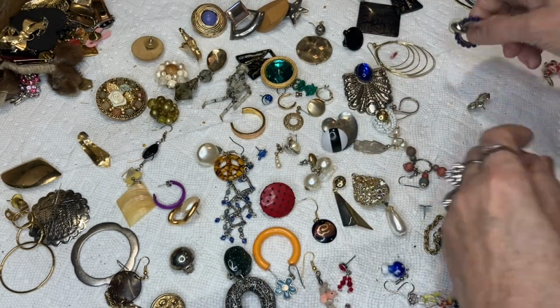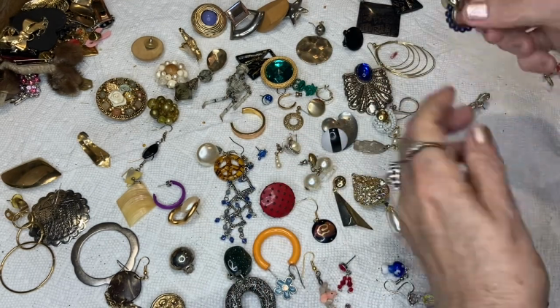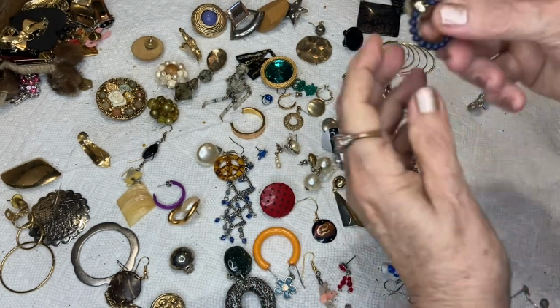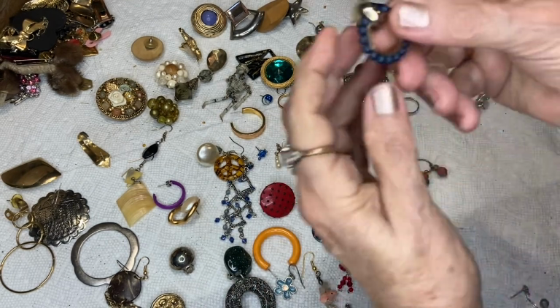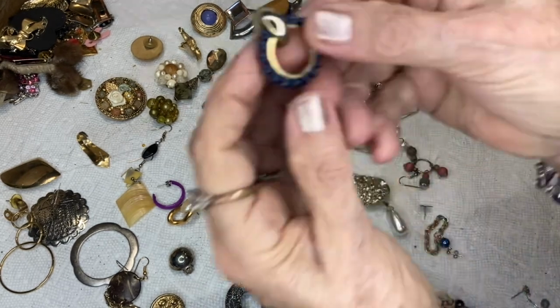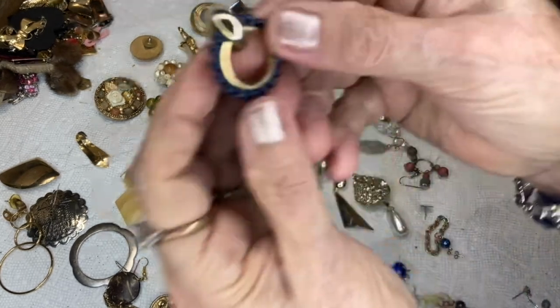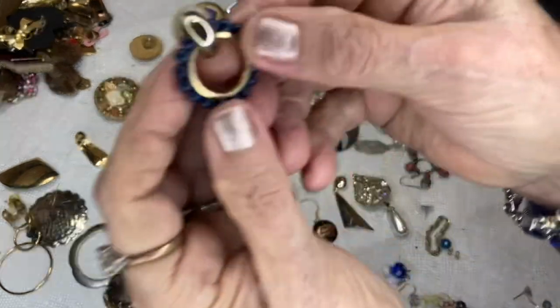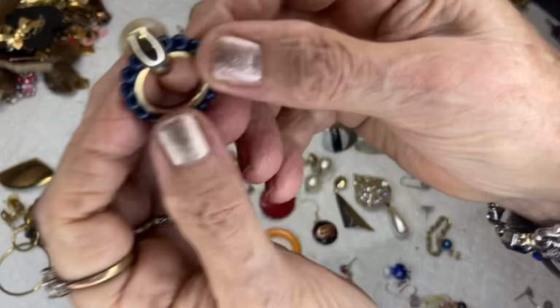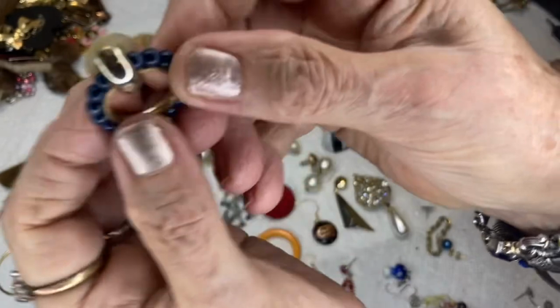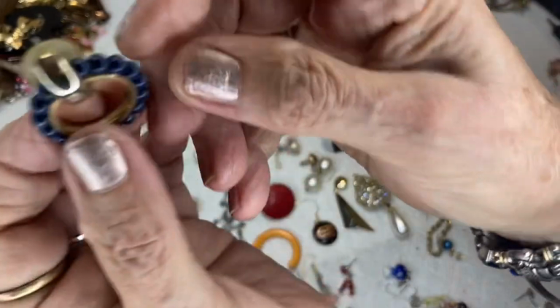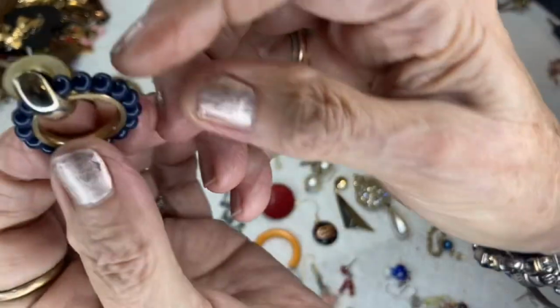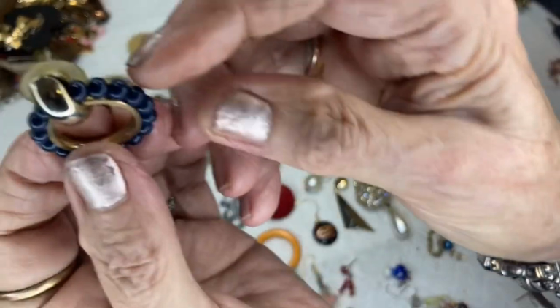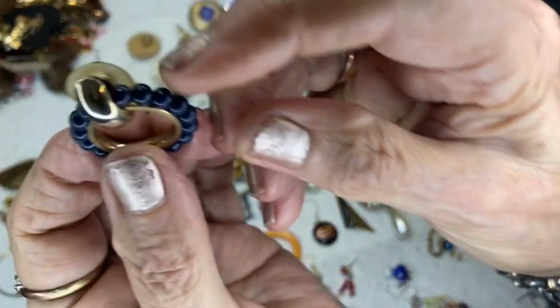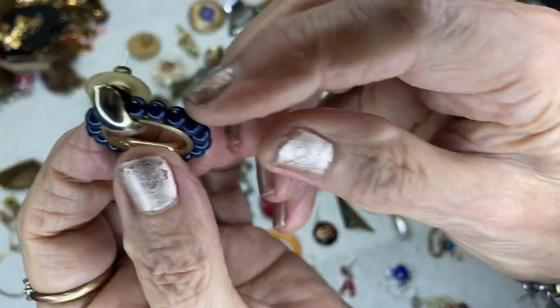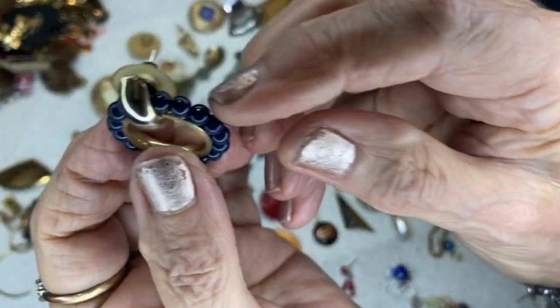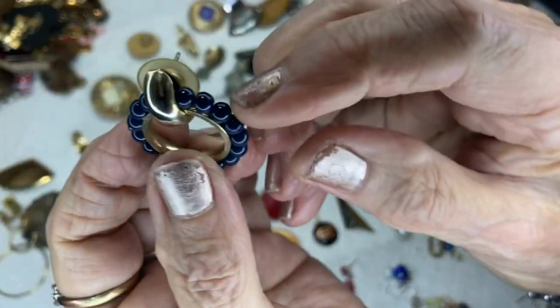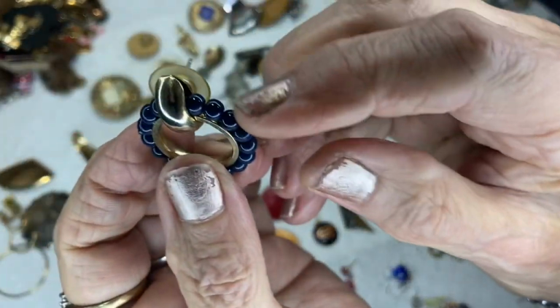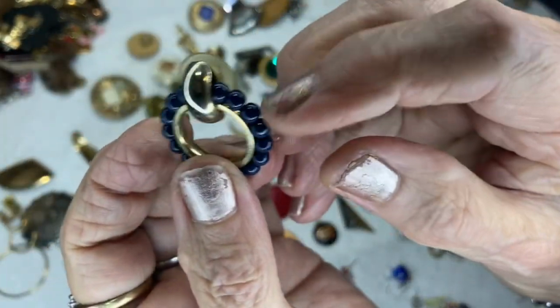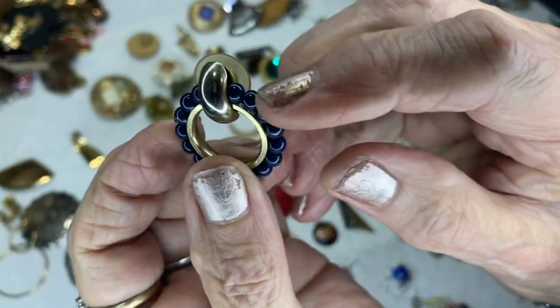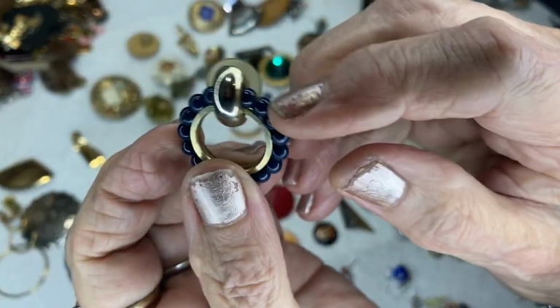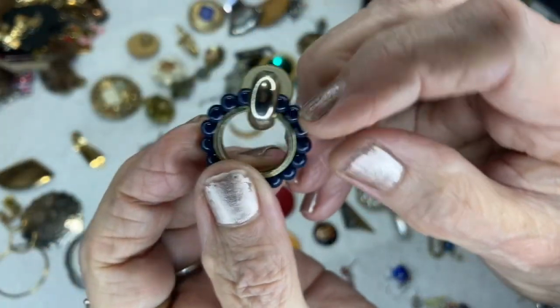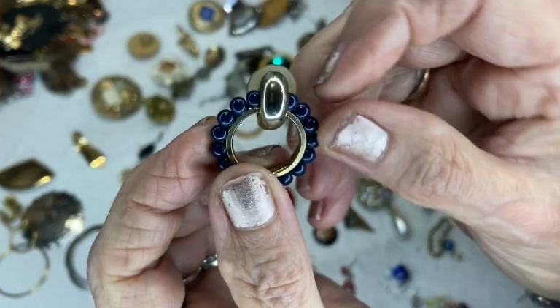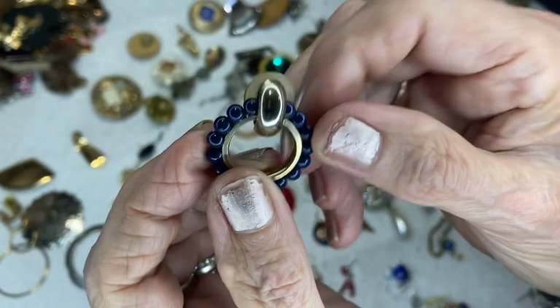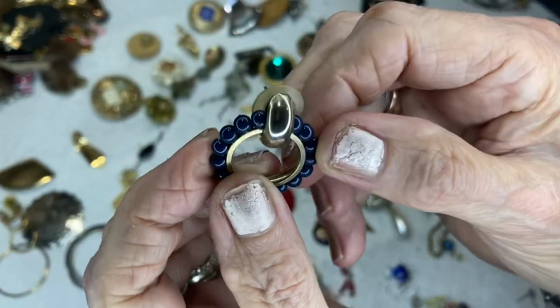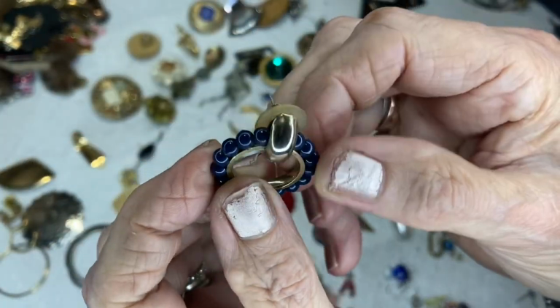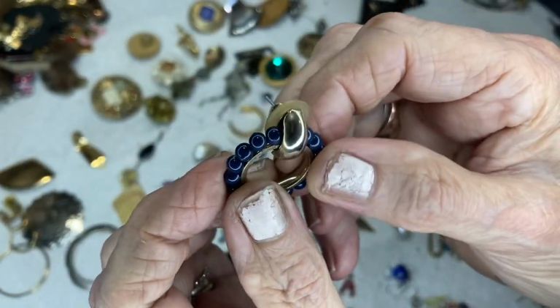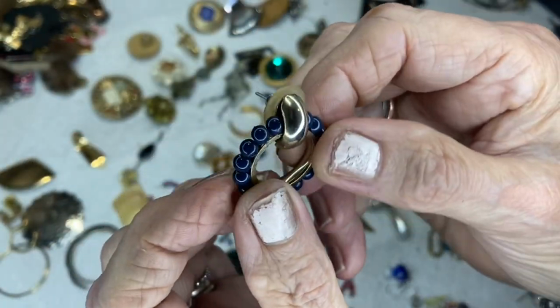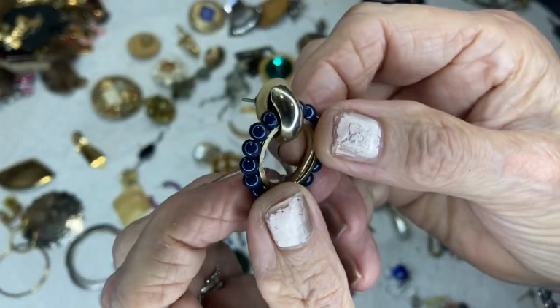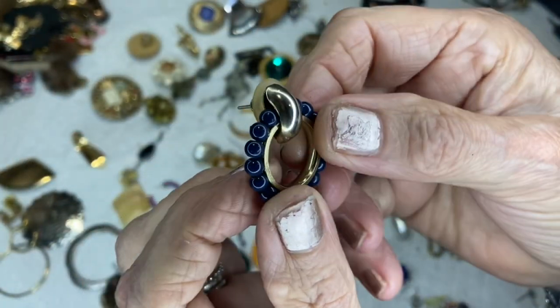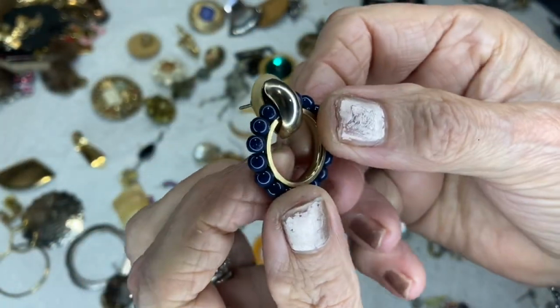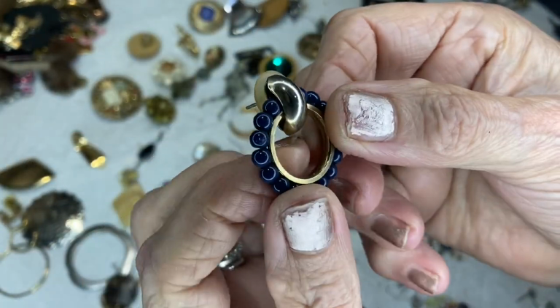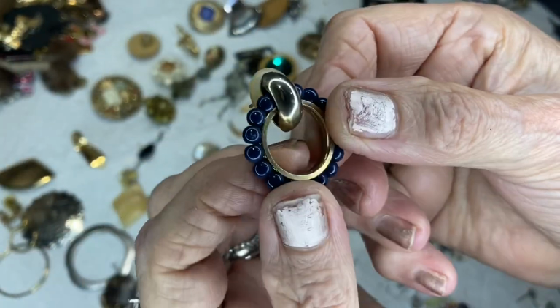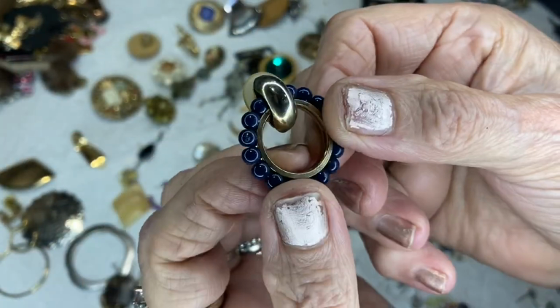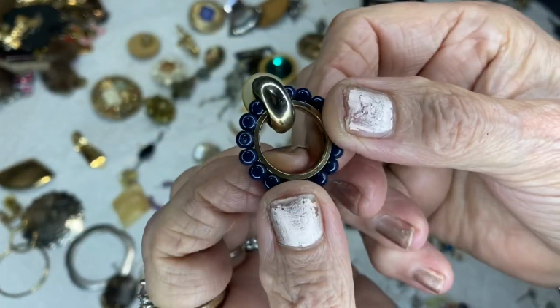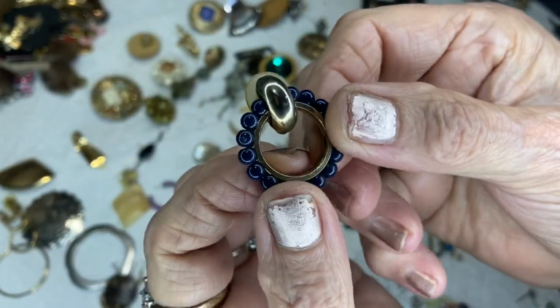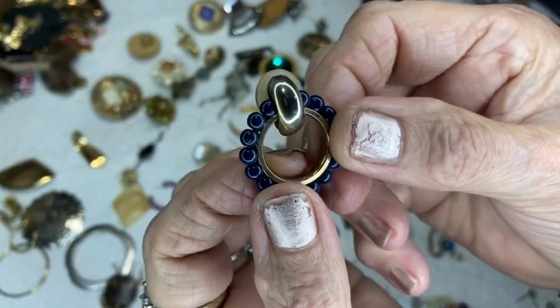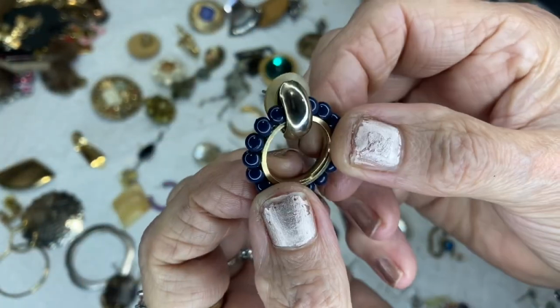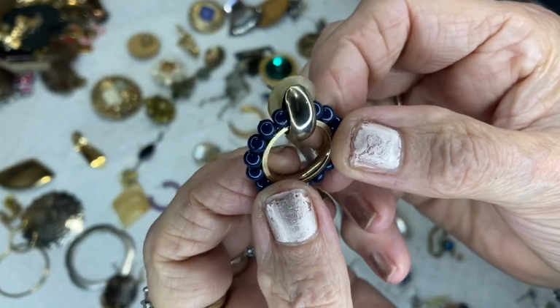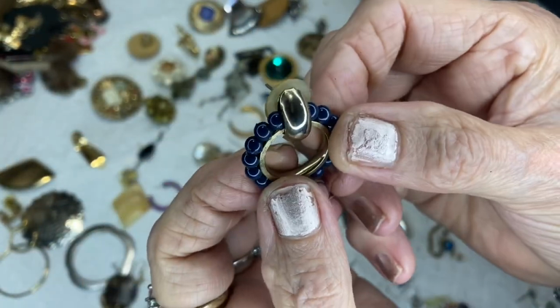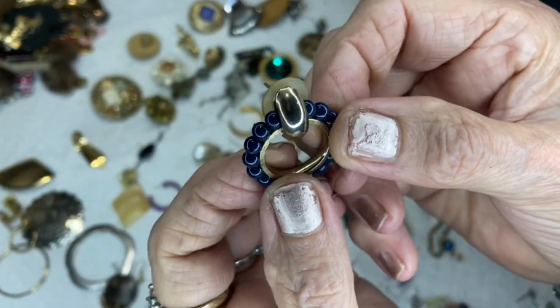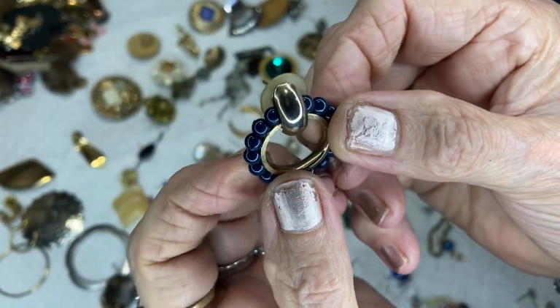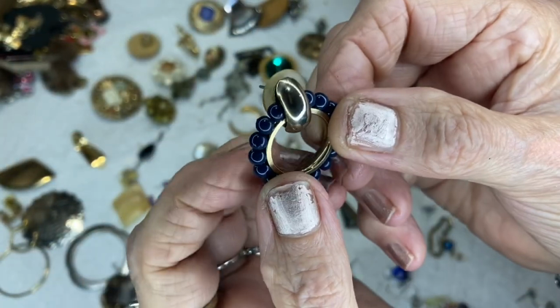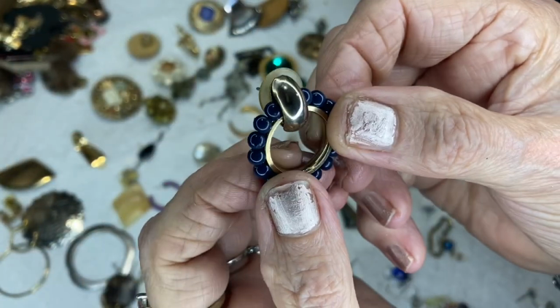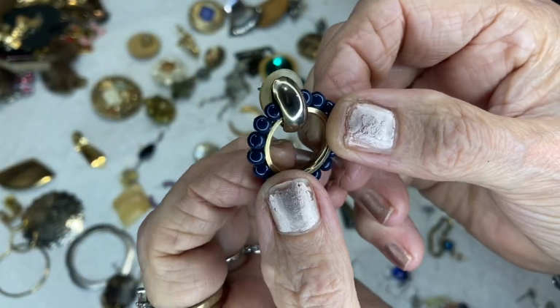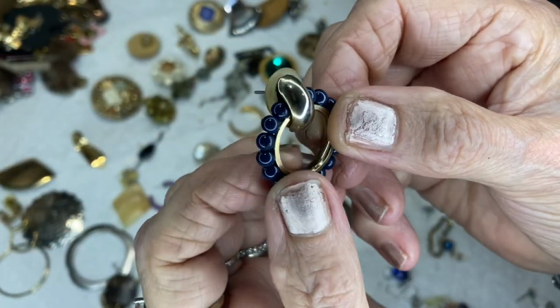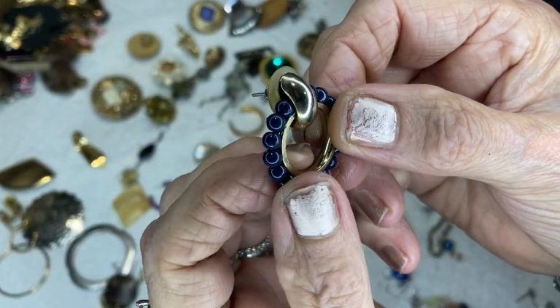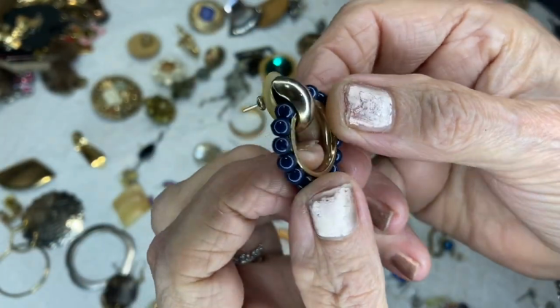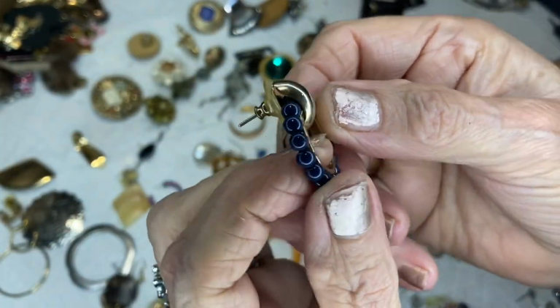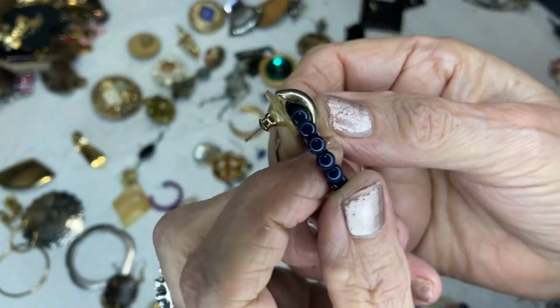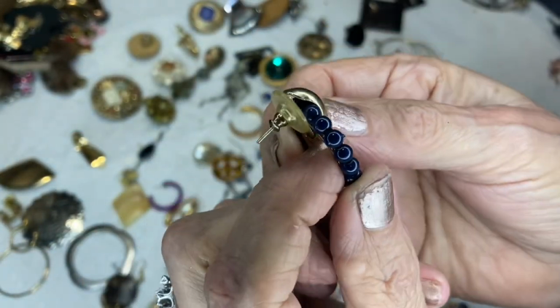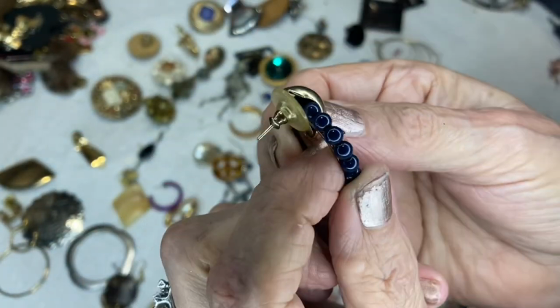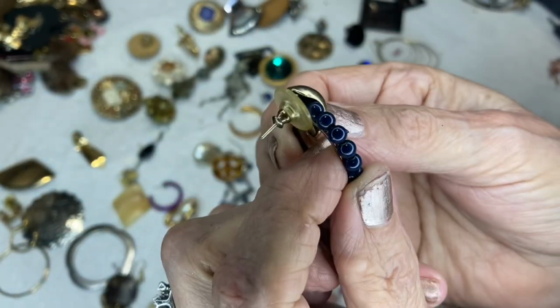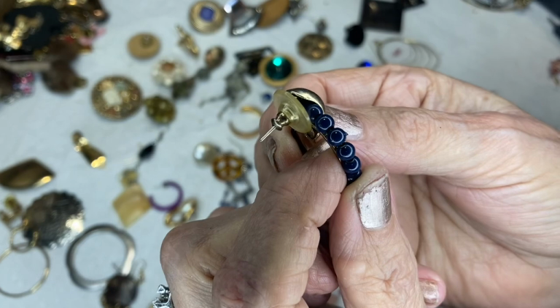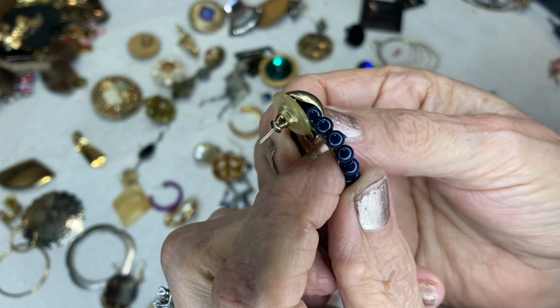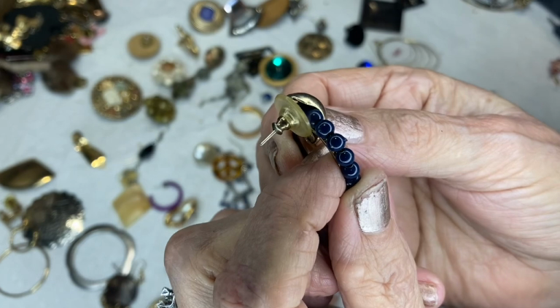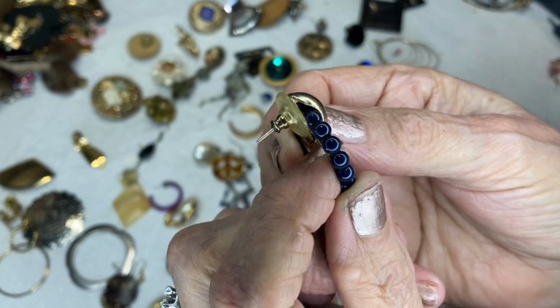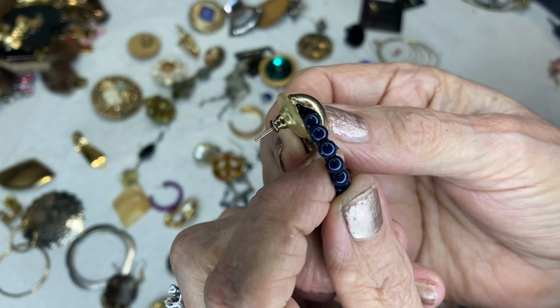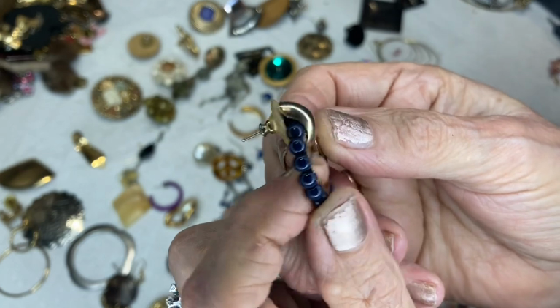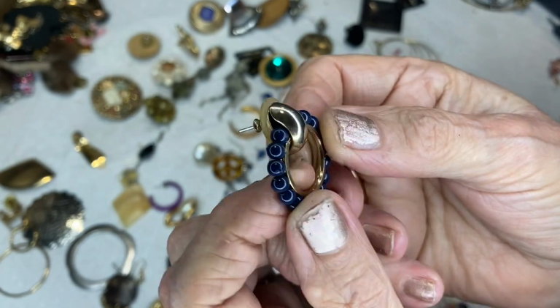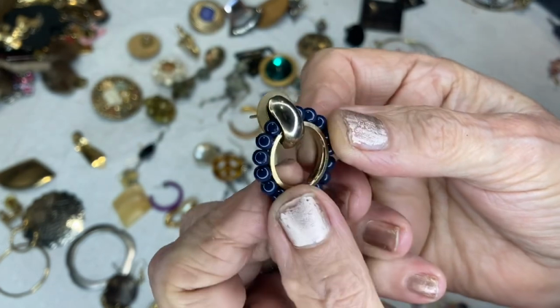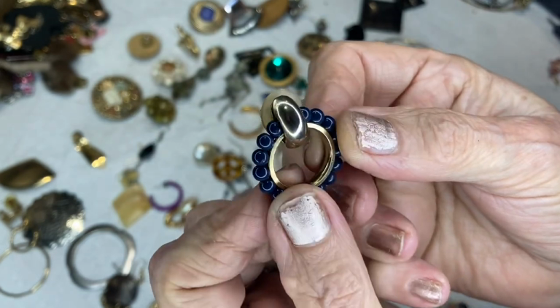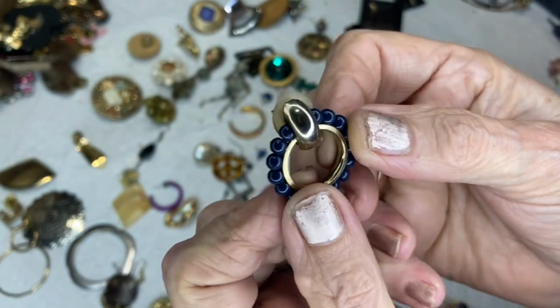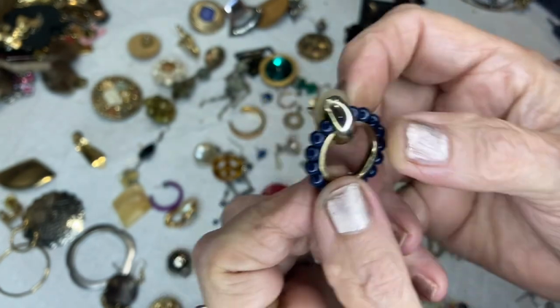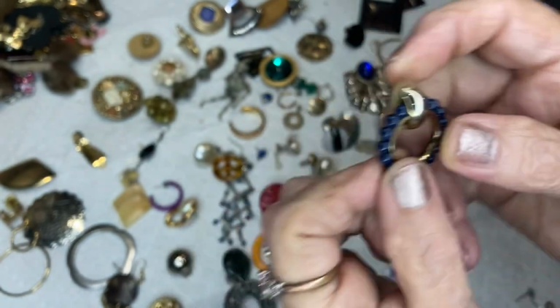This one has got to be from the roller skating days. It has little acrylic beads on it but they're not movable — post and bullet back.